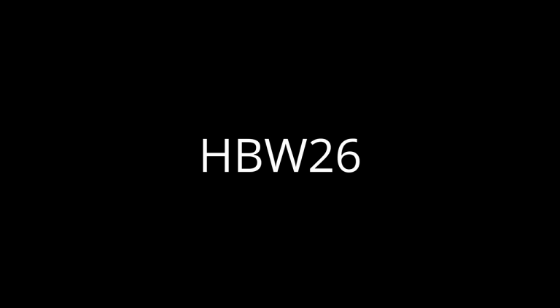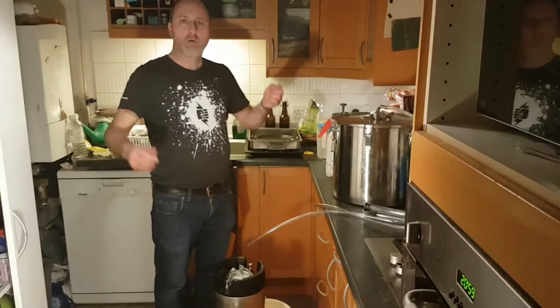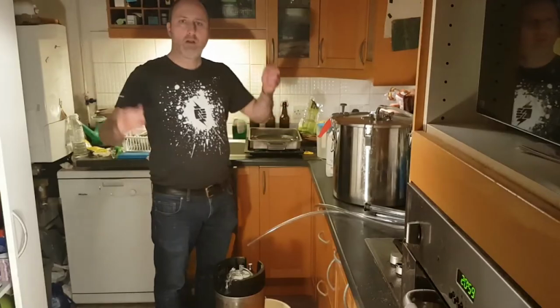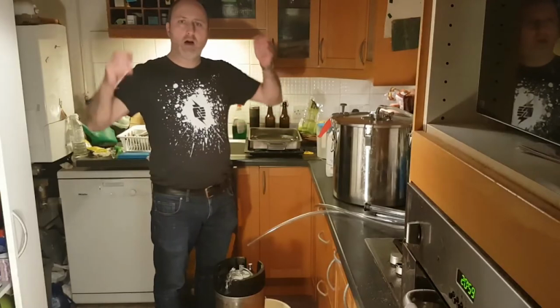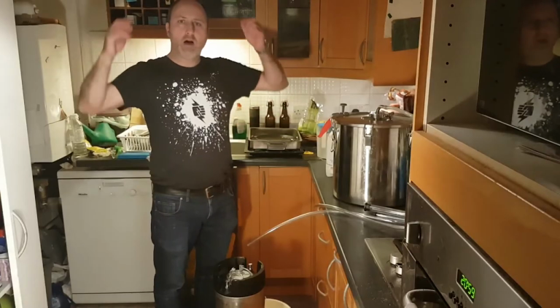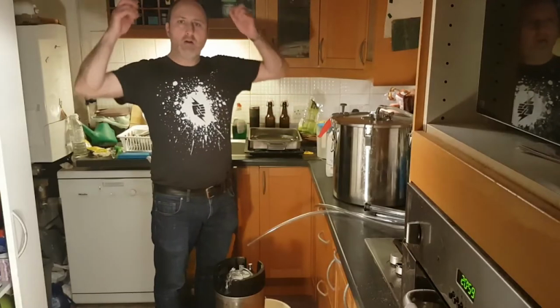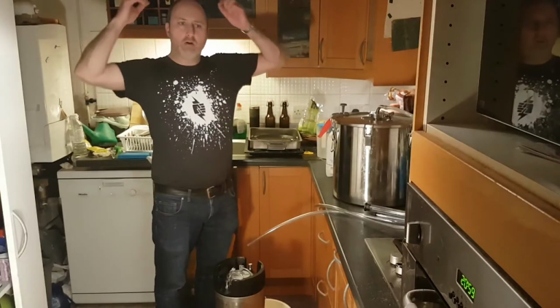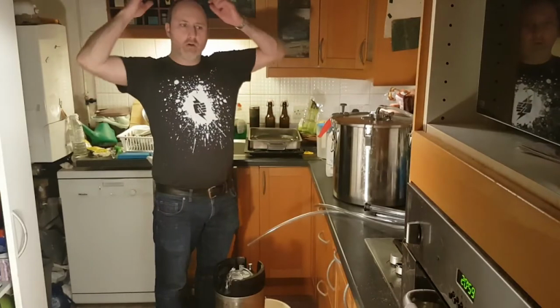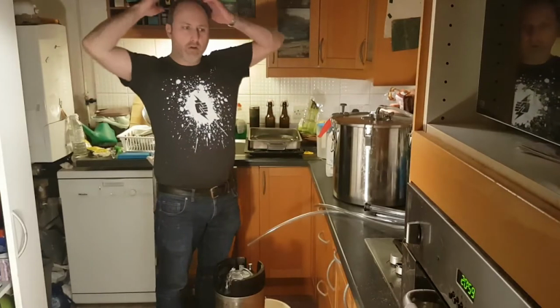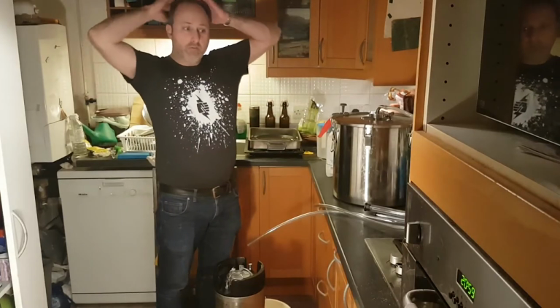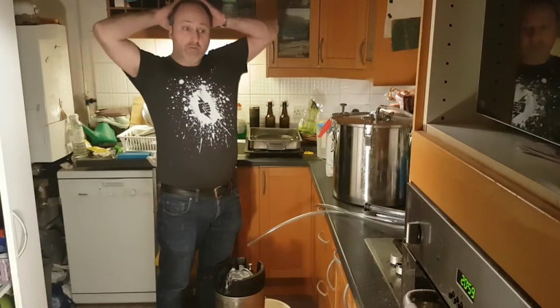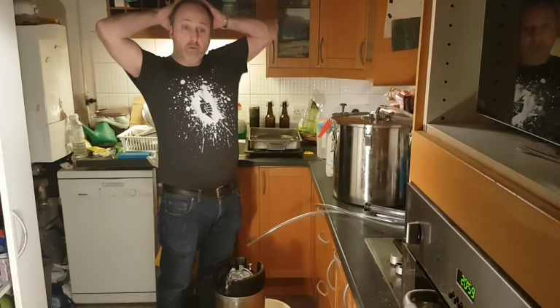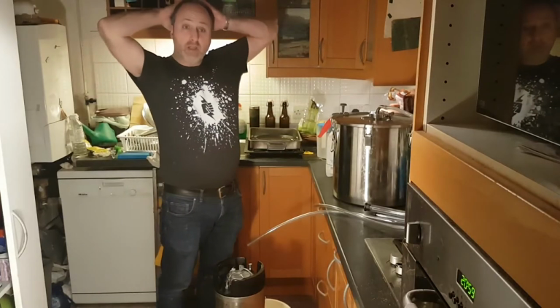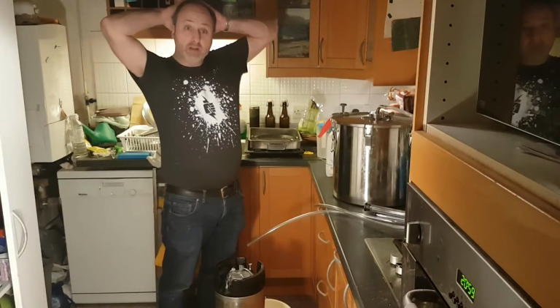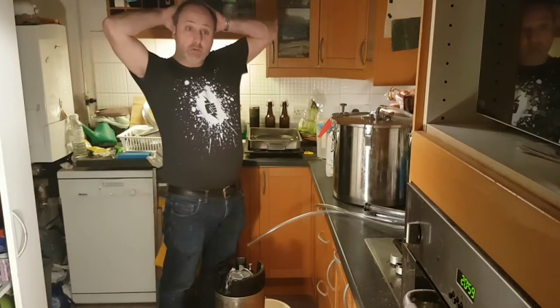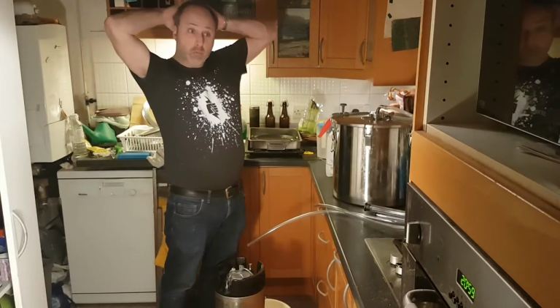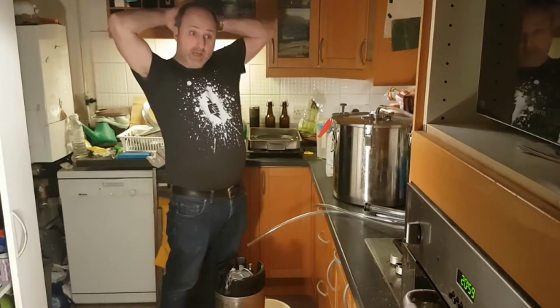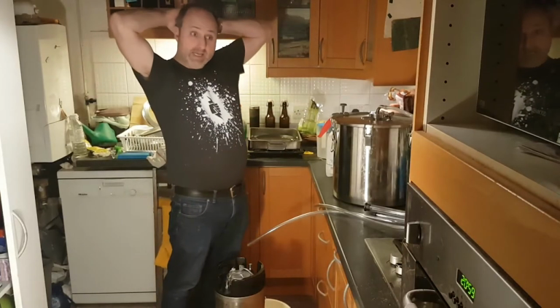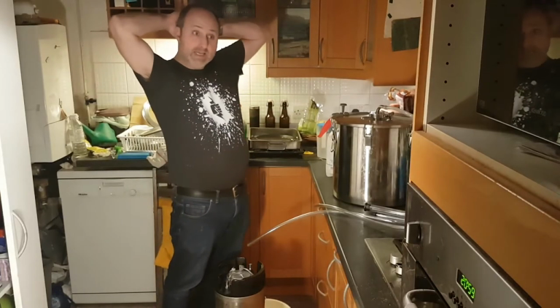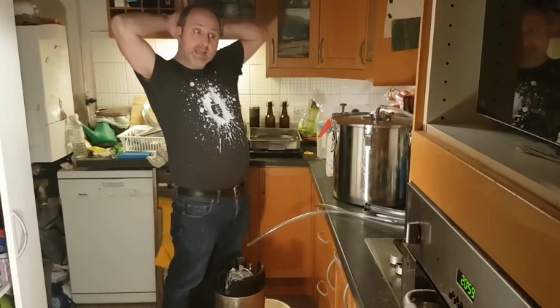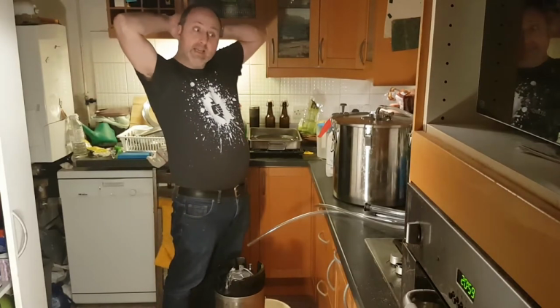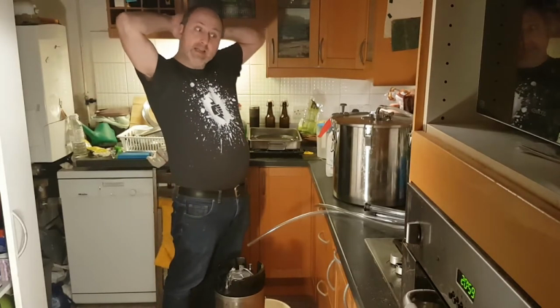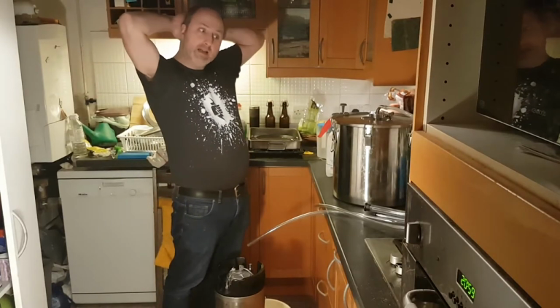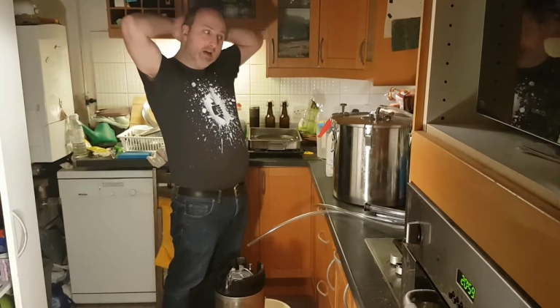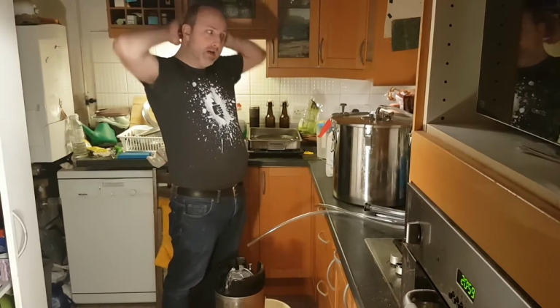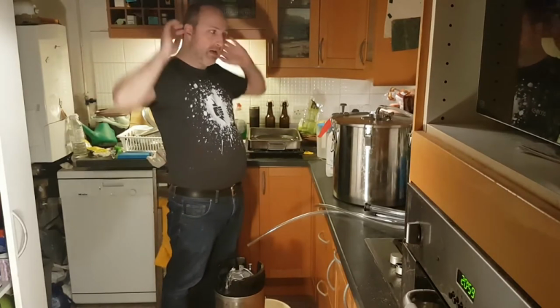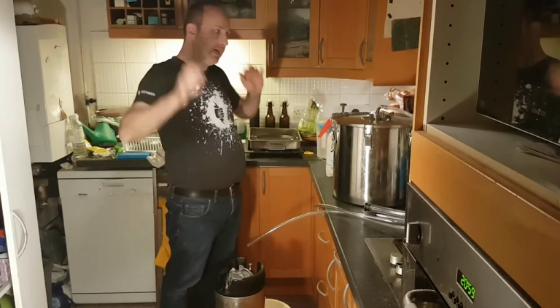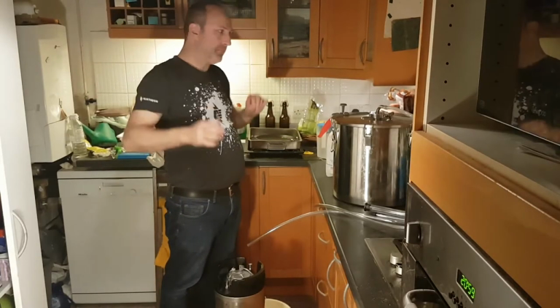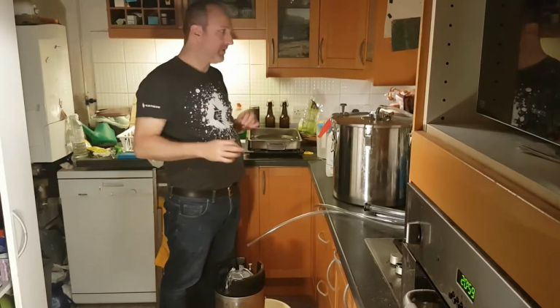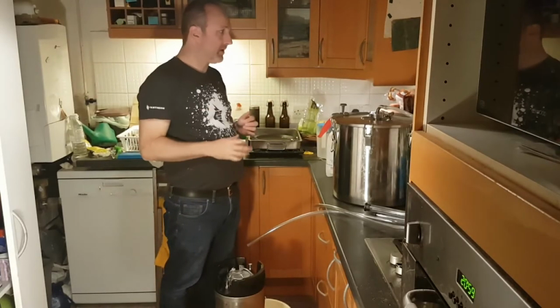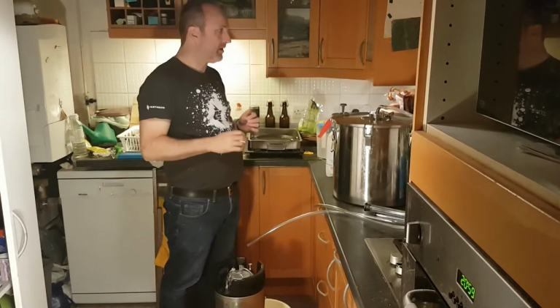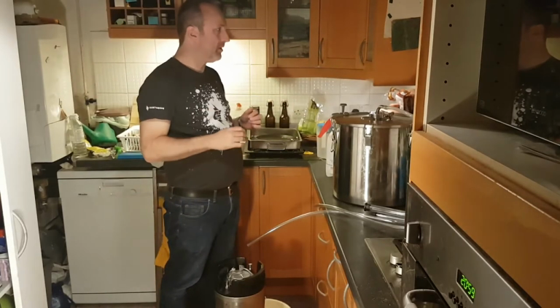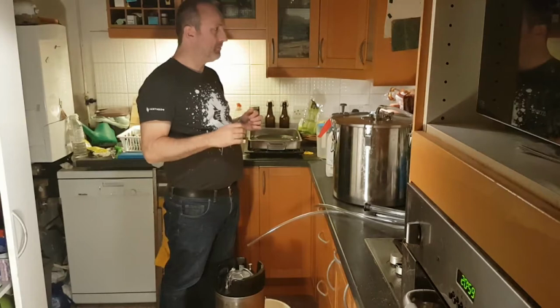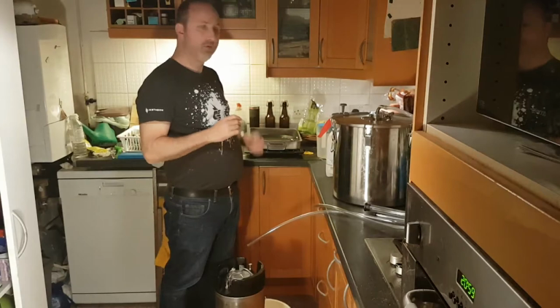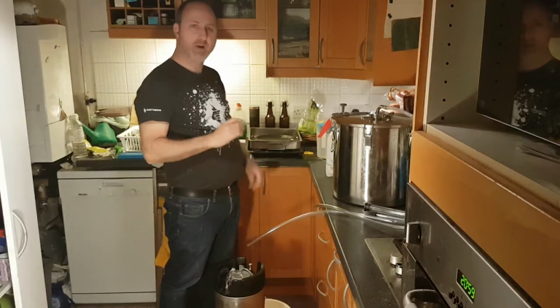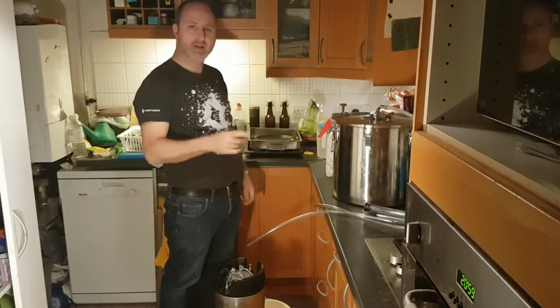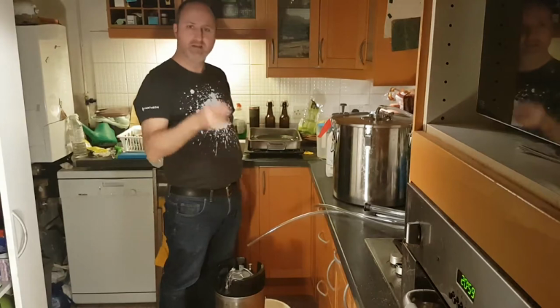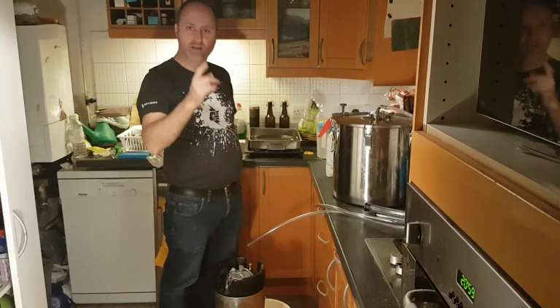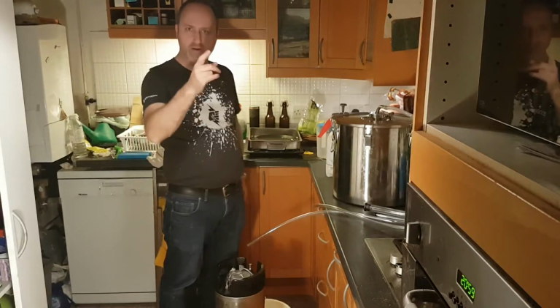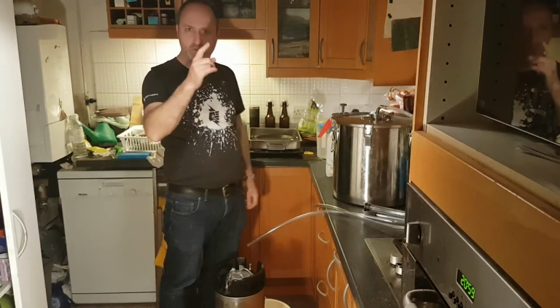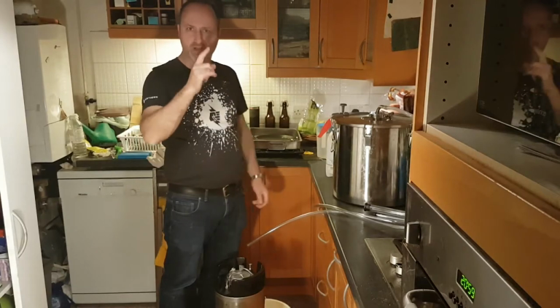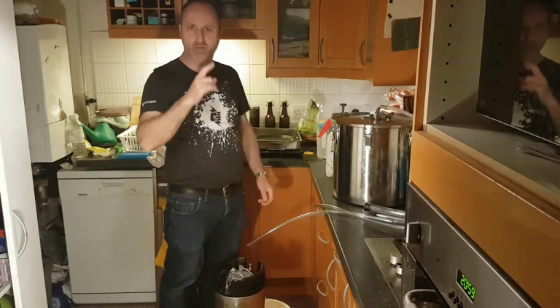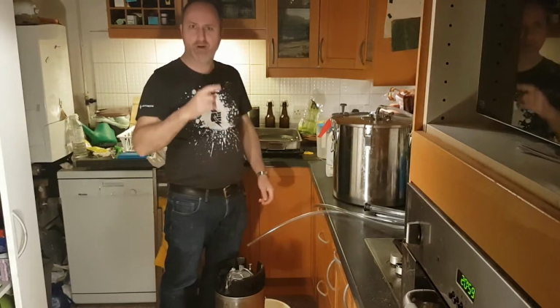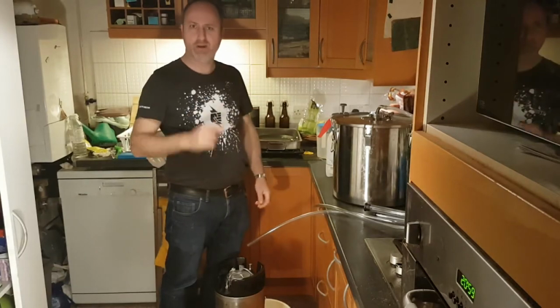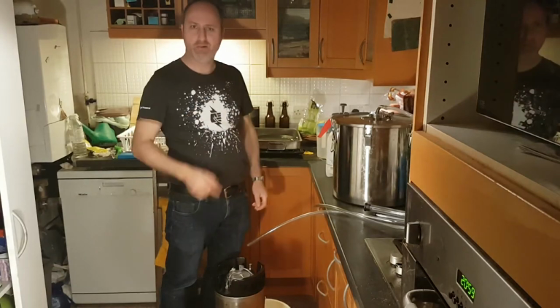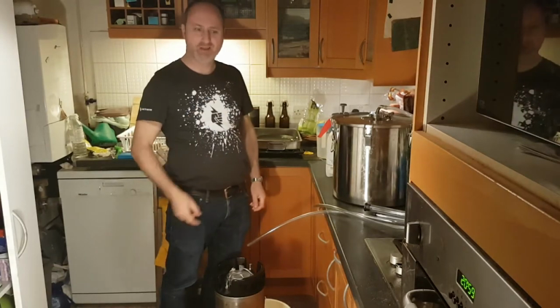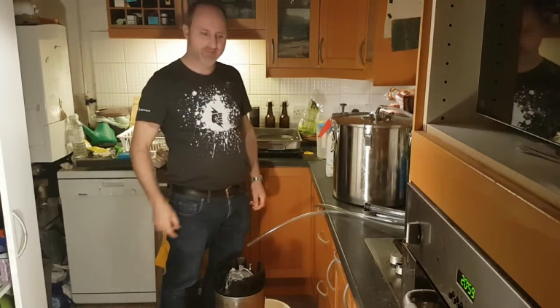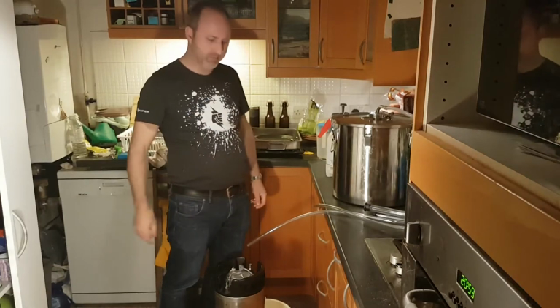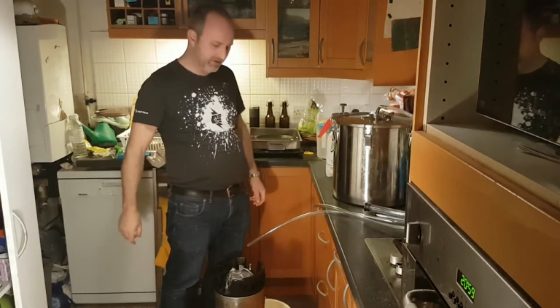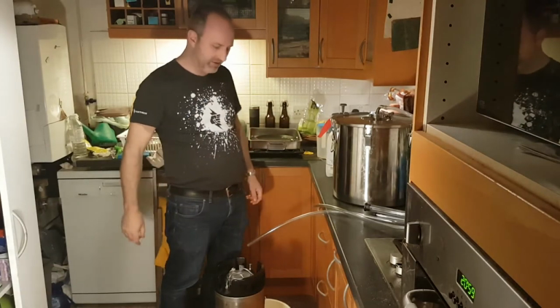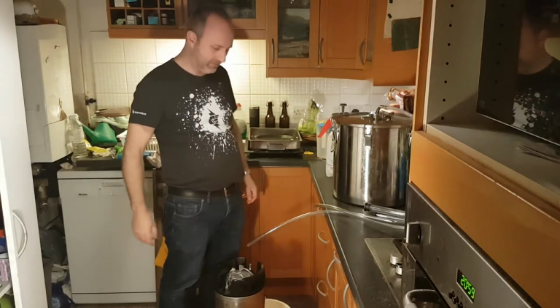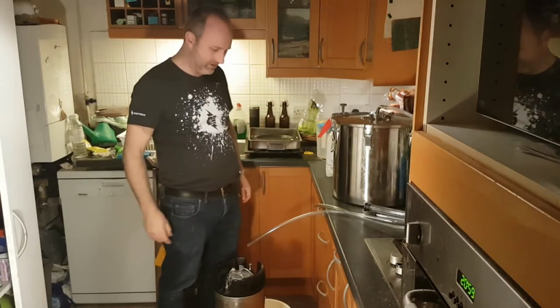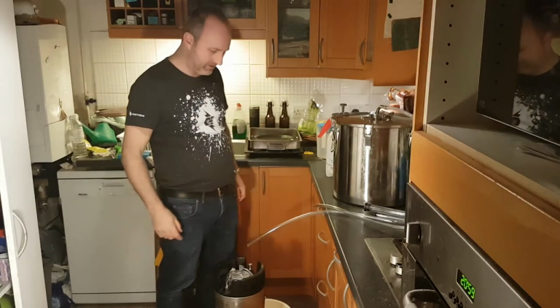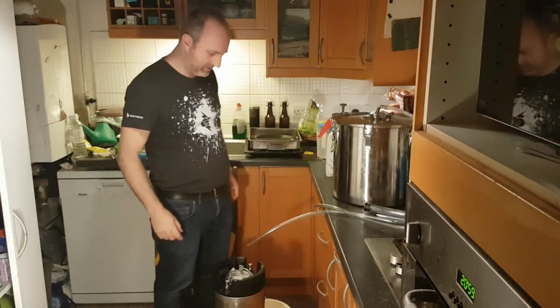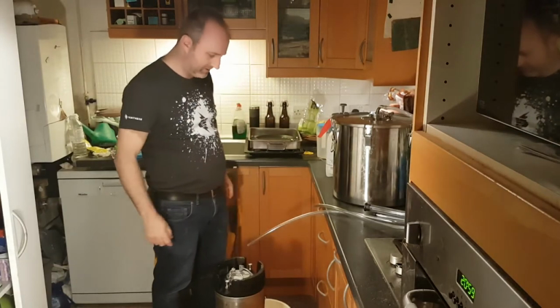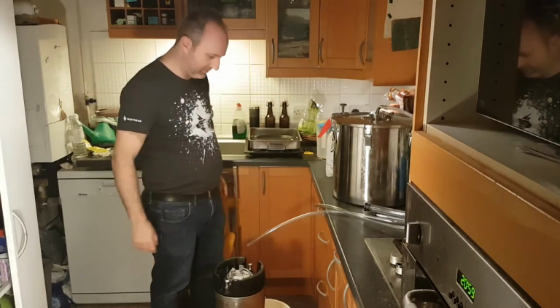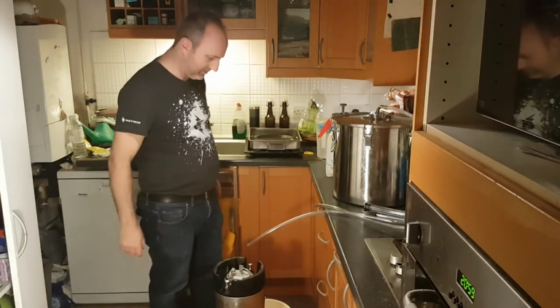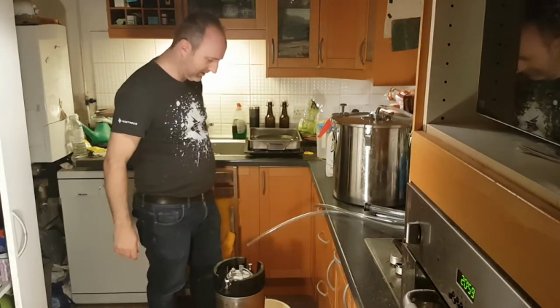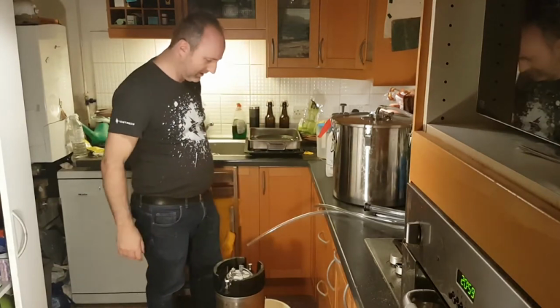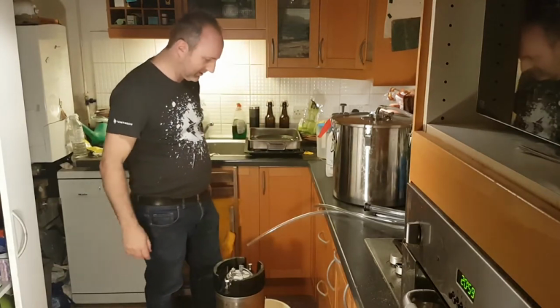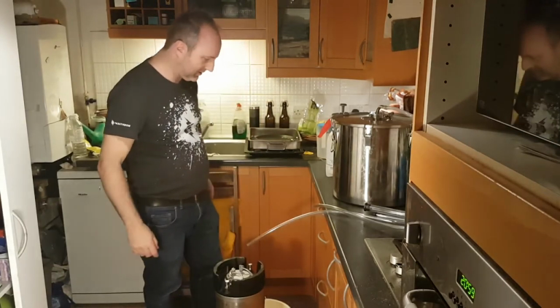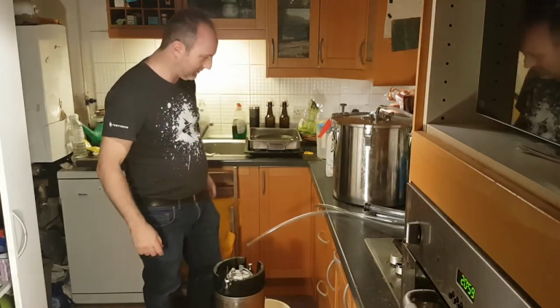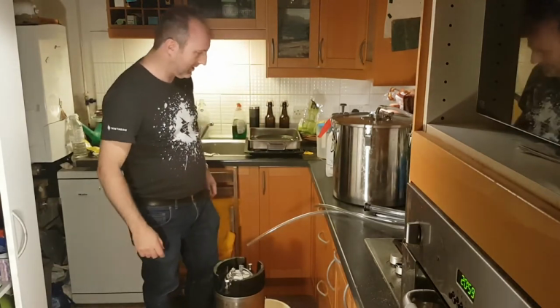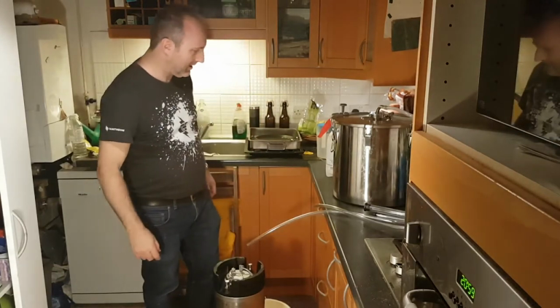Well, hi all. Hope you all had a good week. Happy Homebrew Wednesday — well, it will be Wednesday by the time you see this anyway.